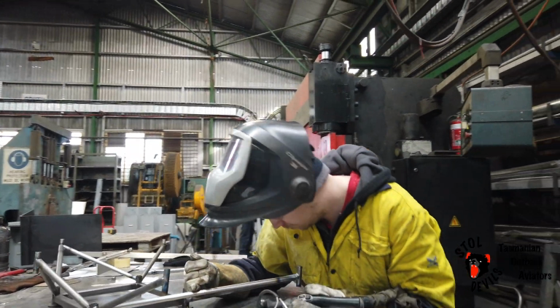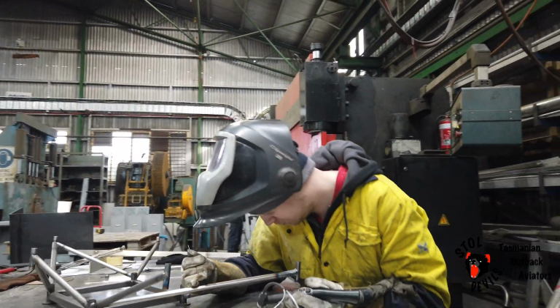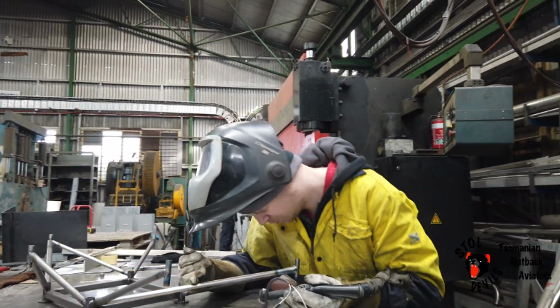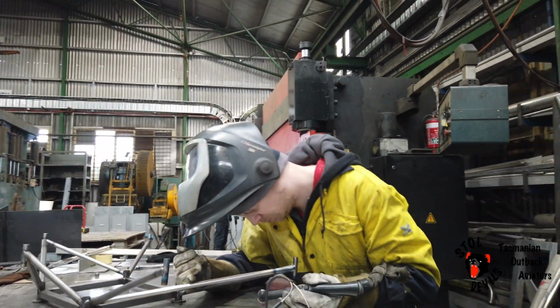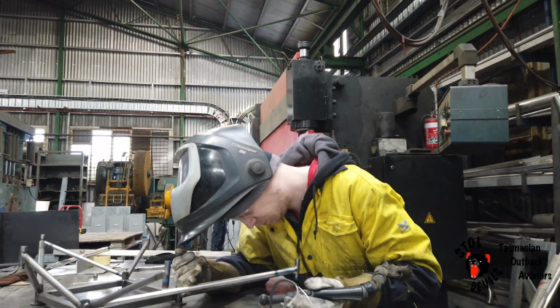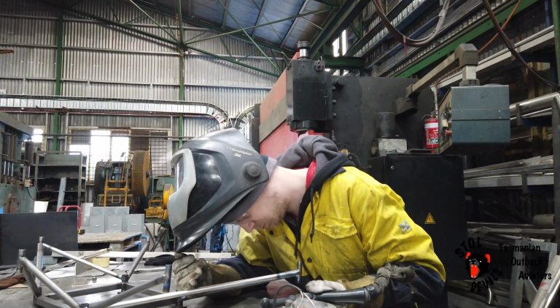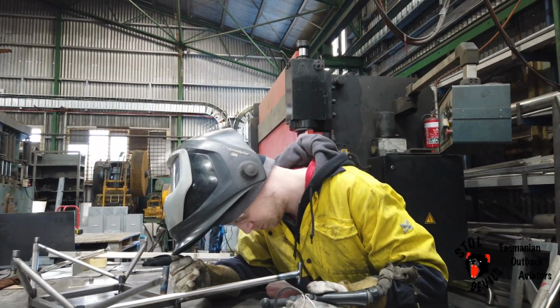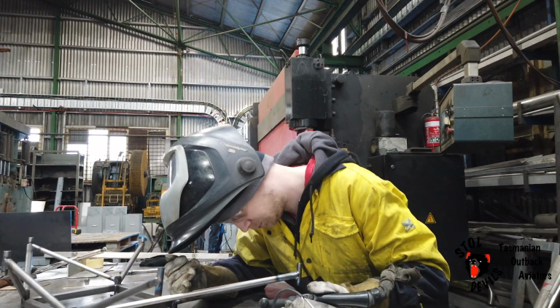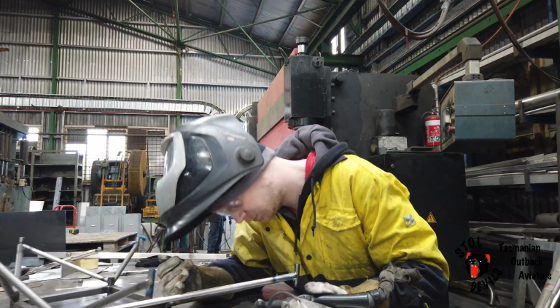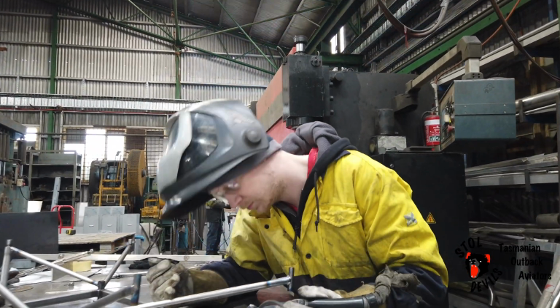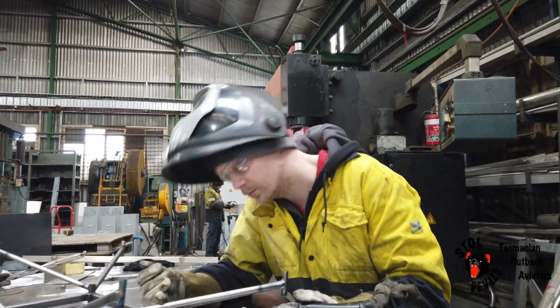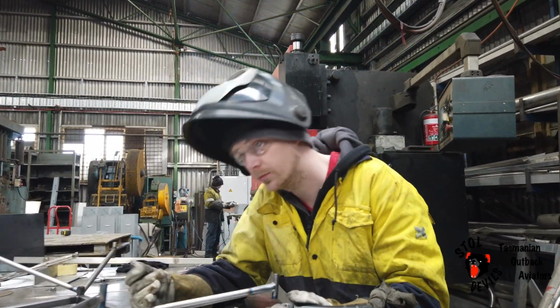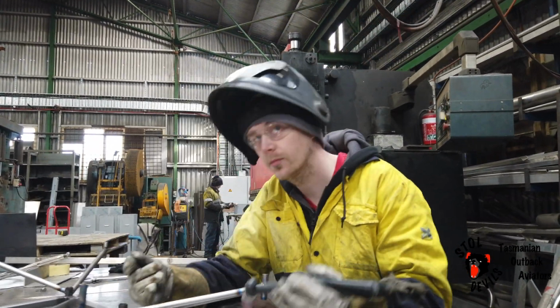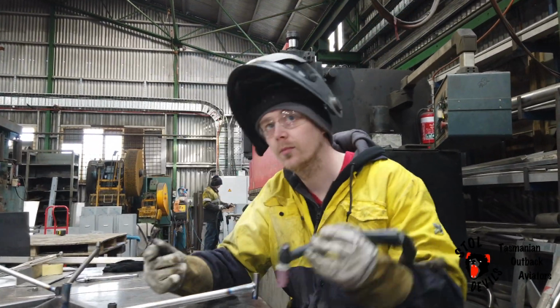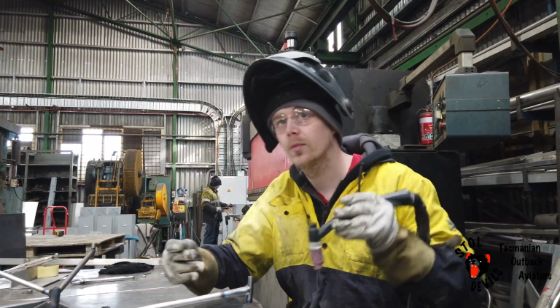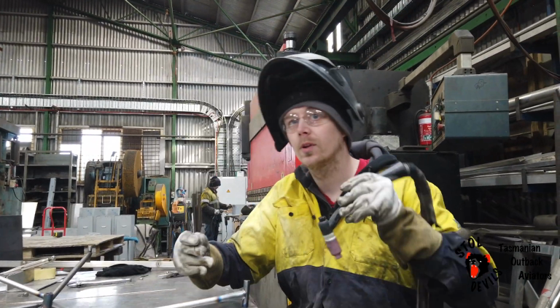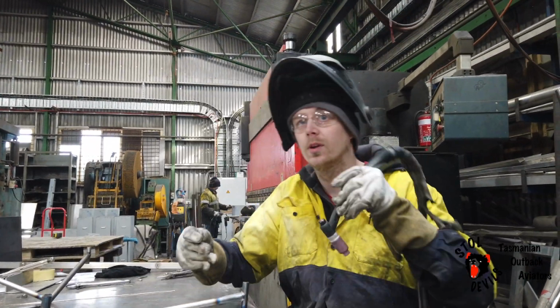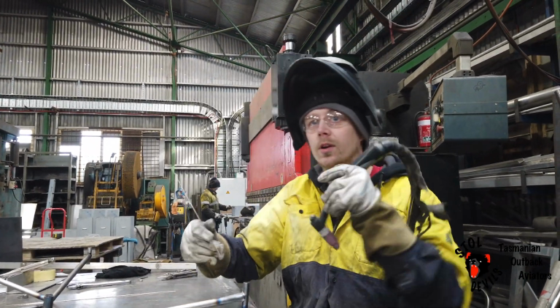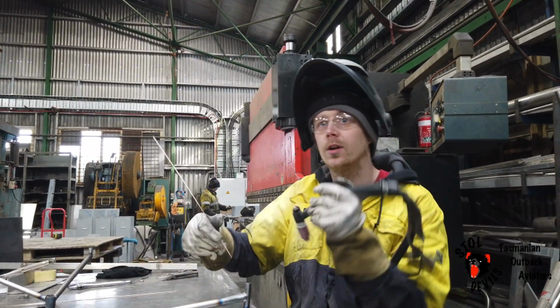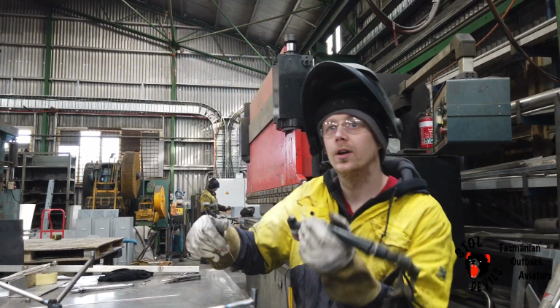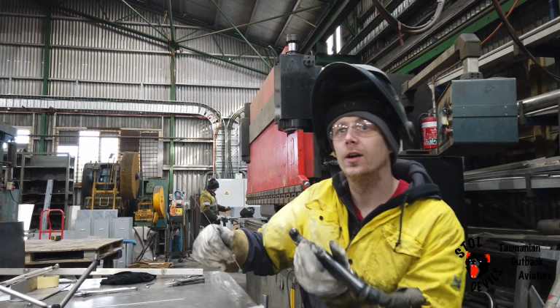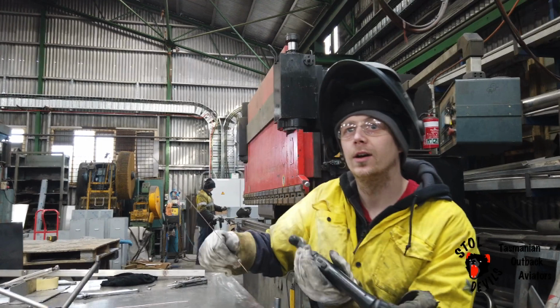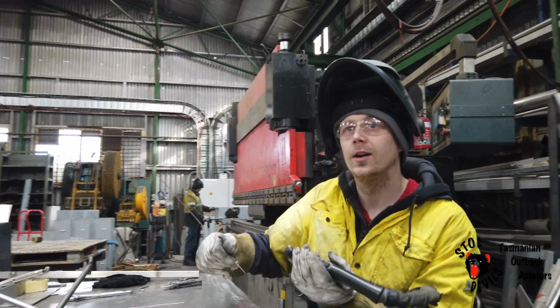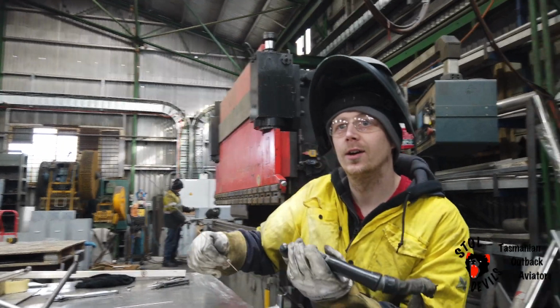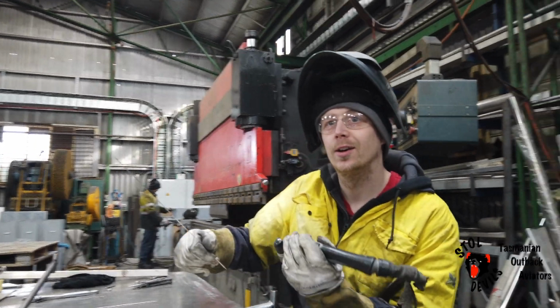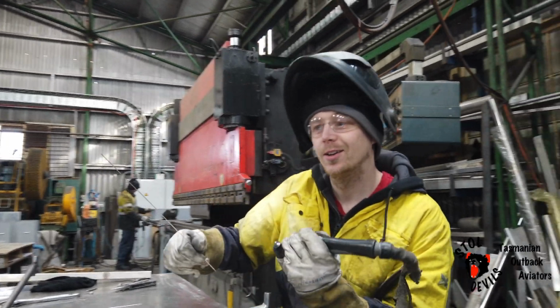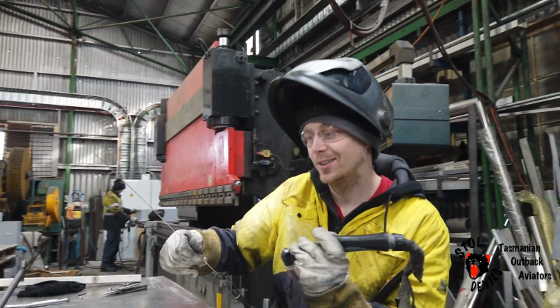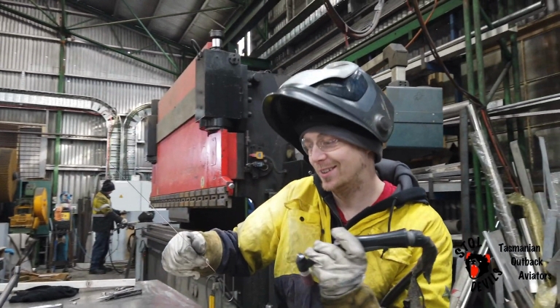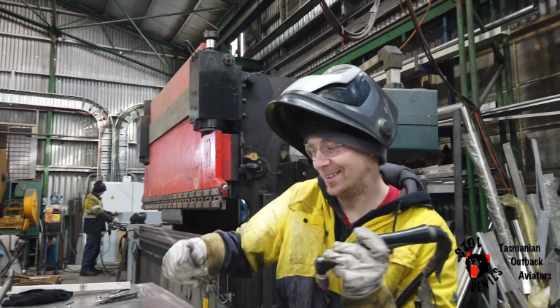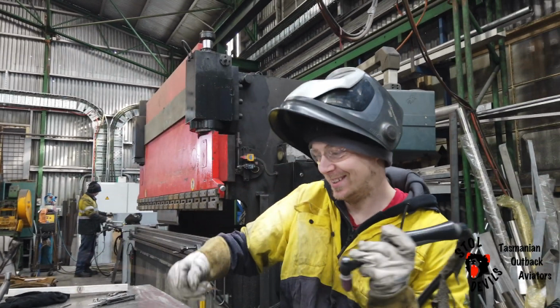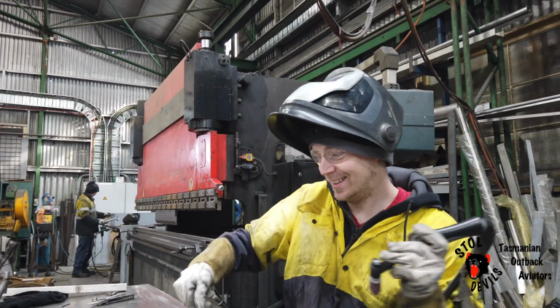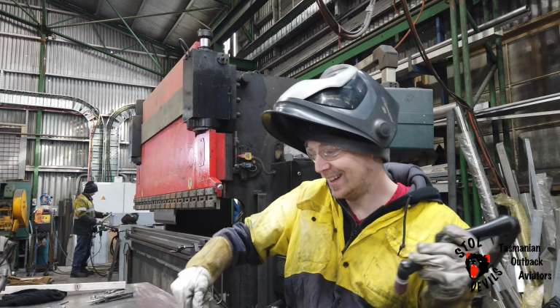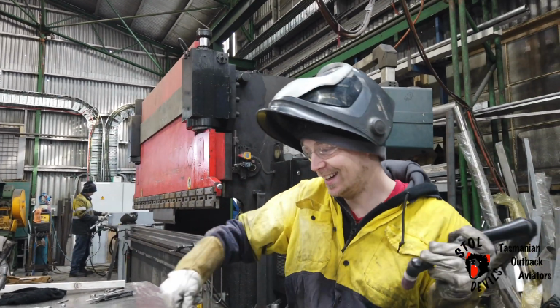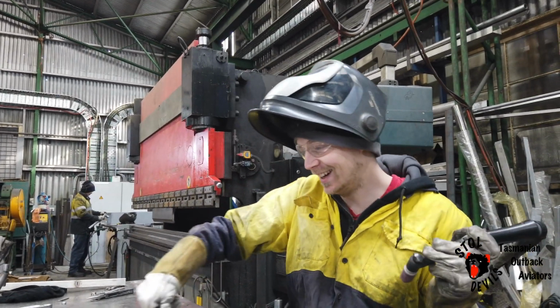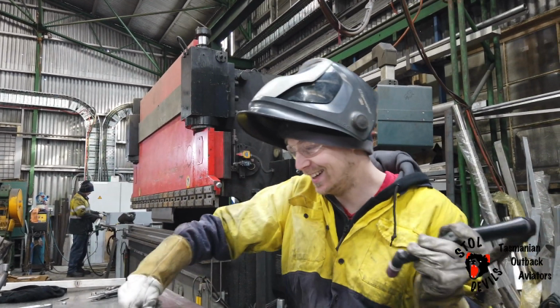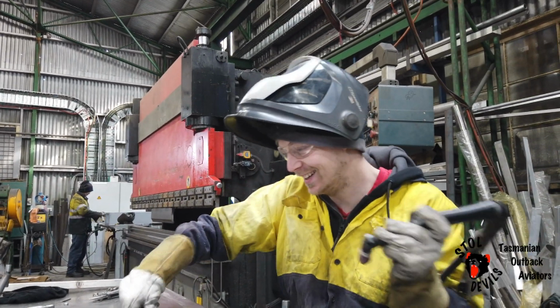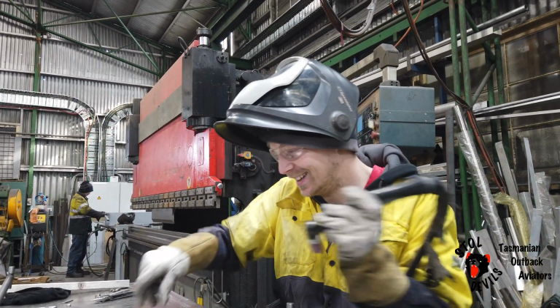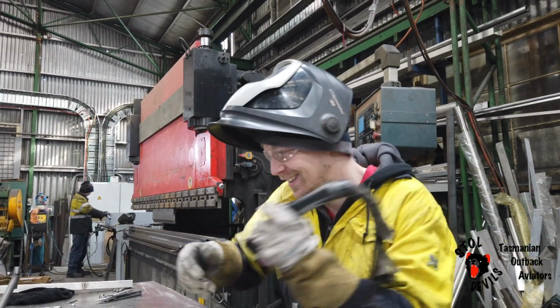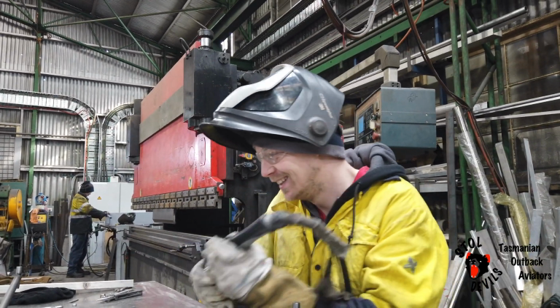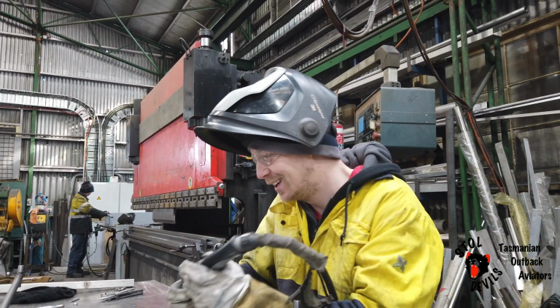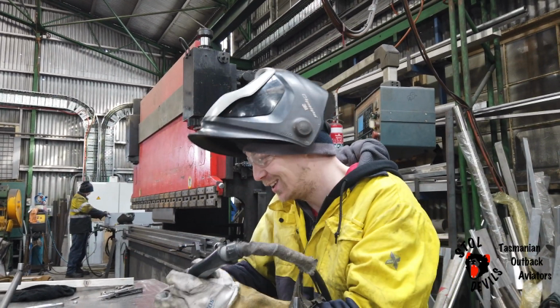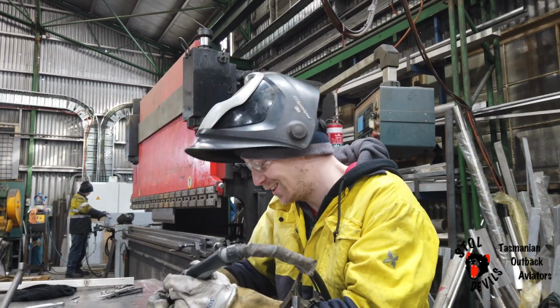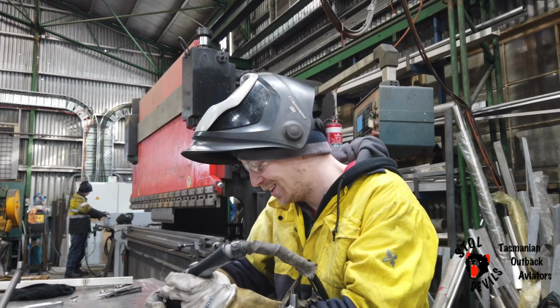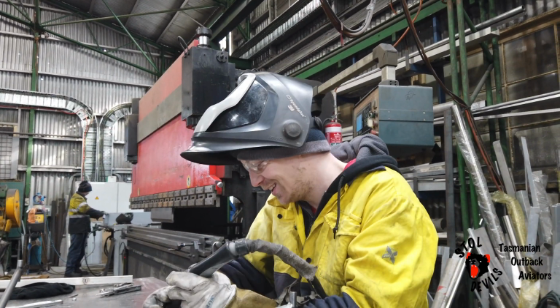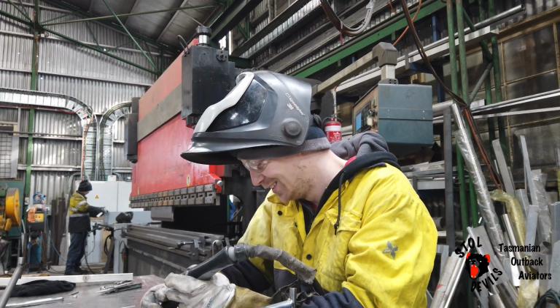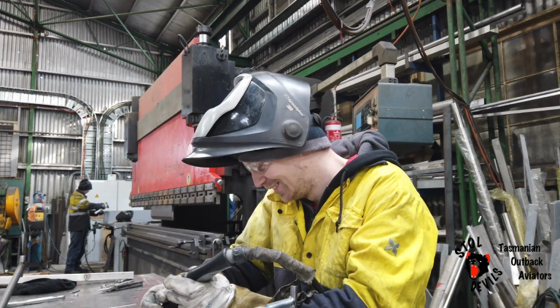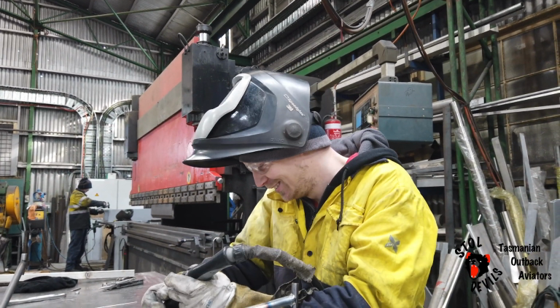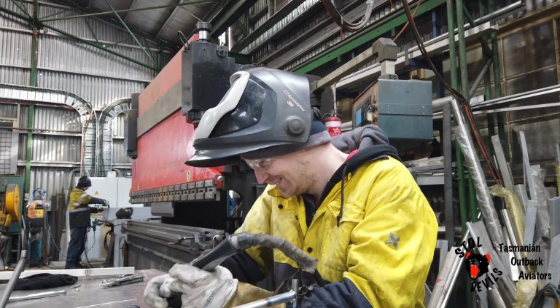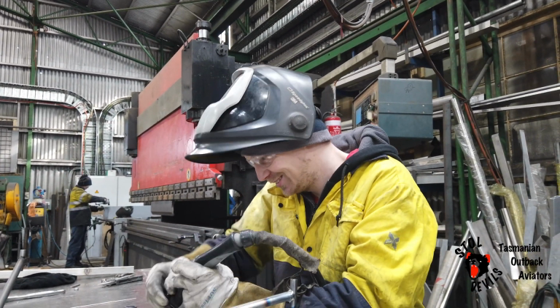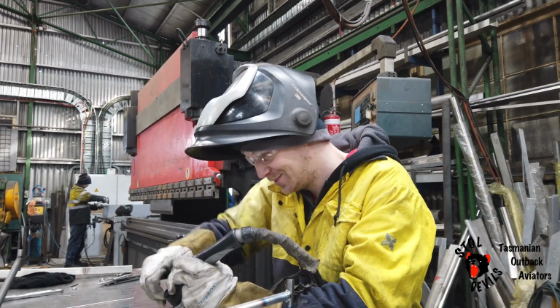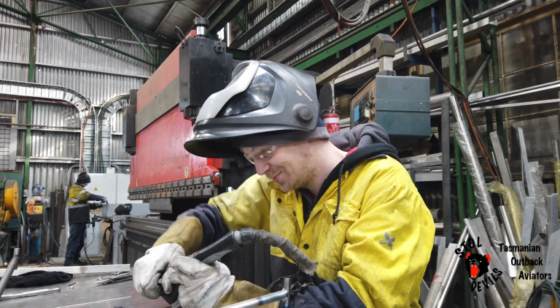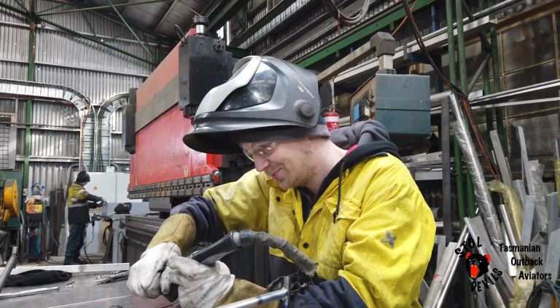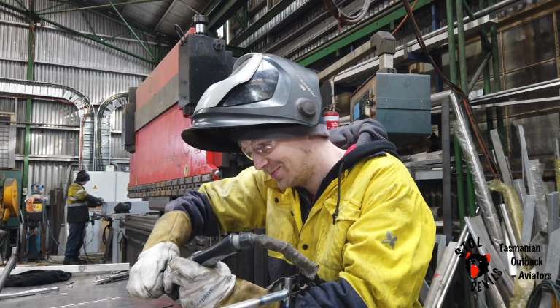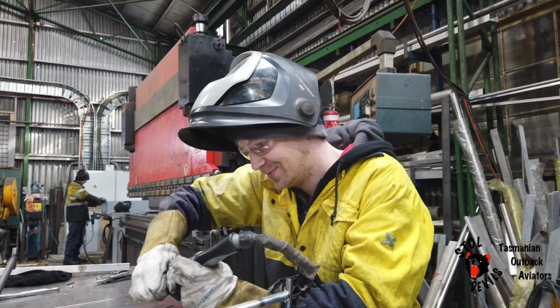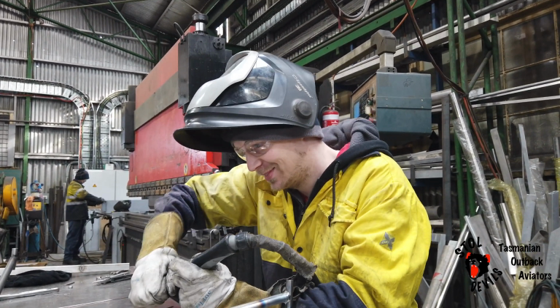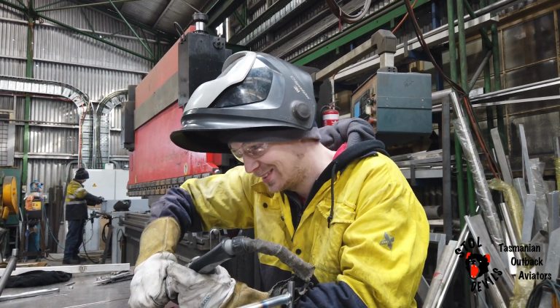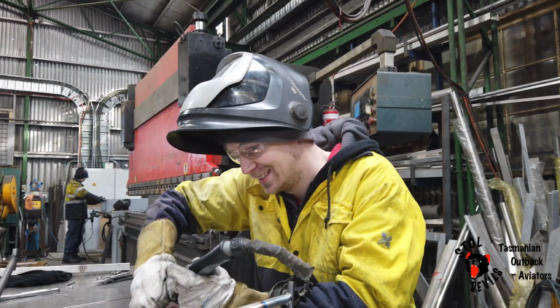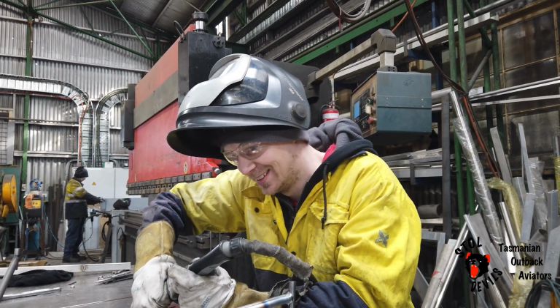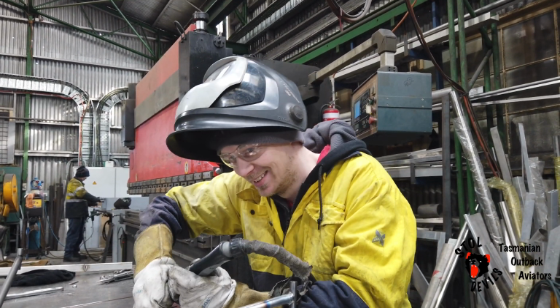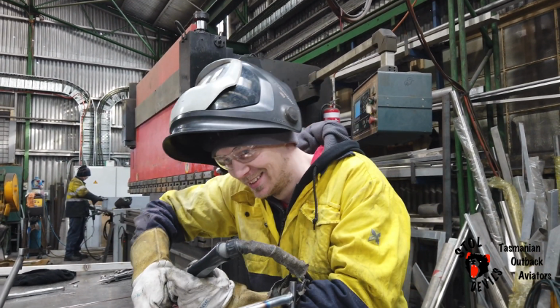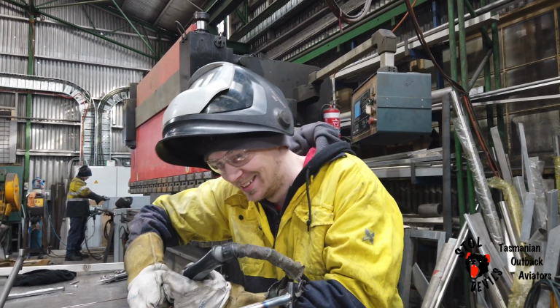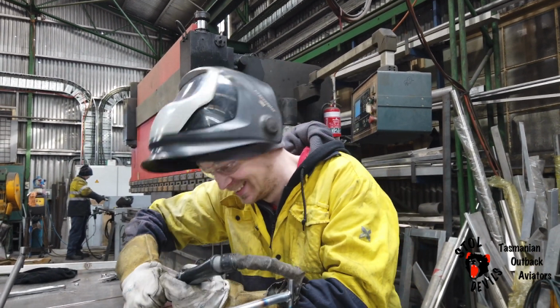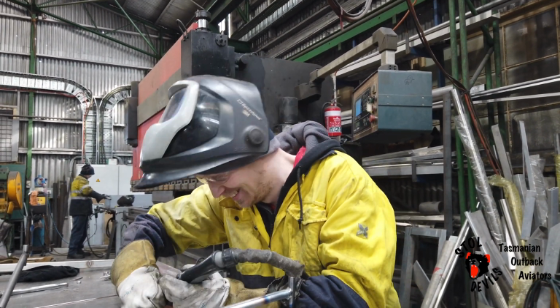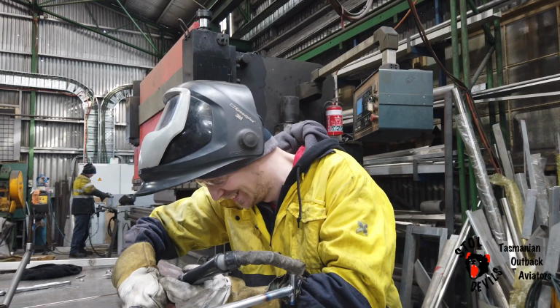We've got to ask you Craig now — you've built my engine mount, you can't be flying the aircraft with me now. Come on, it's a good test of your welding skills!